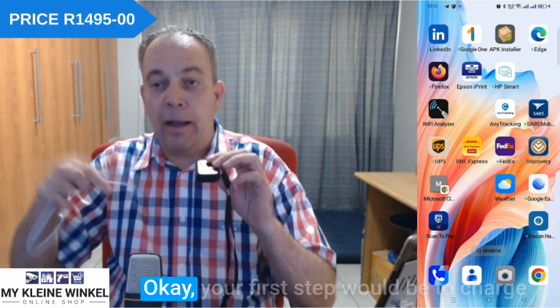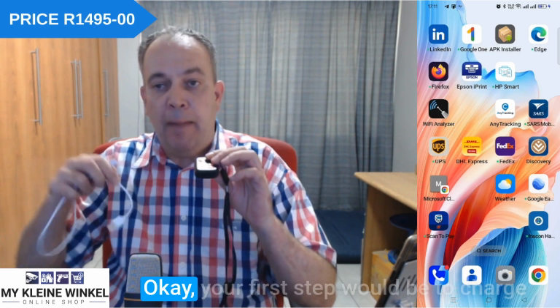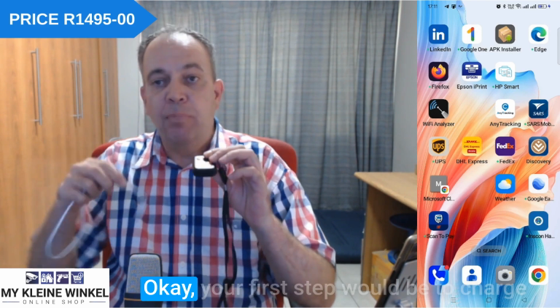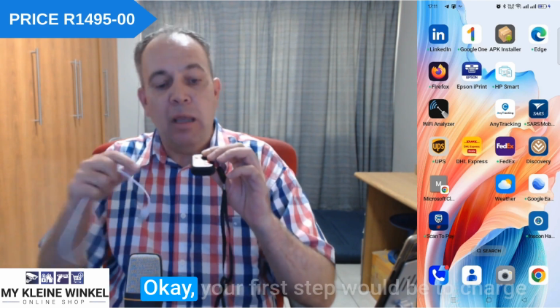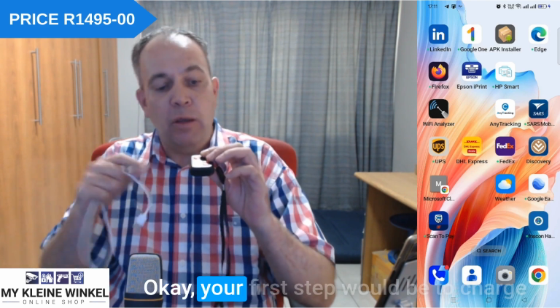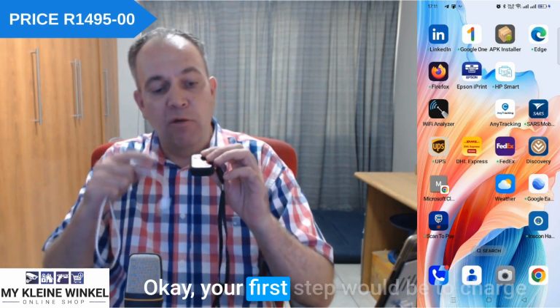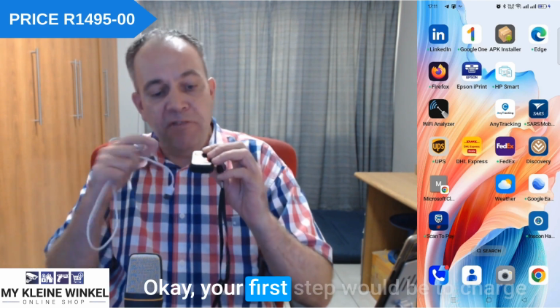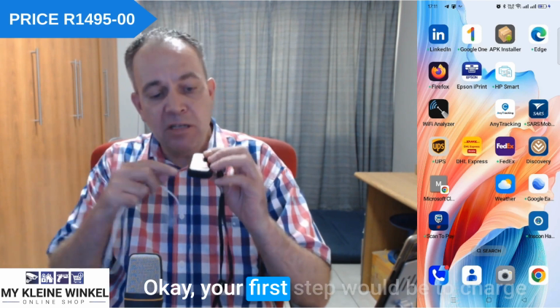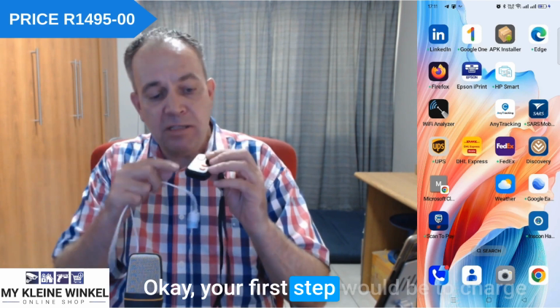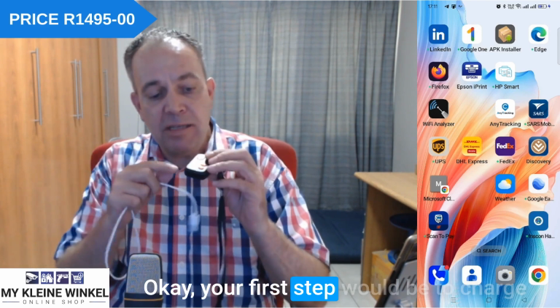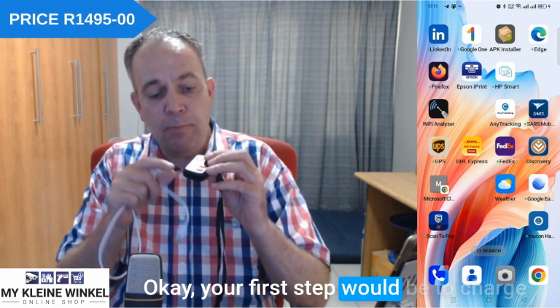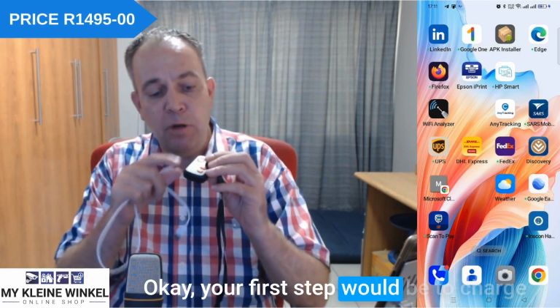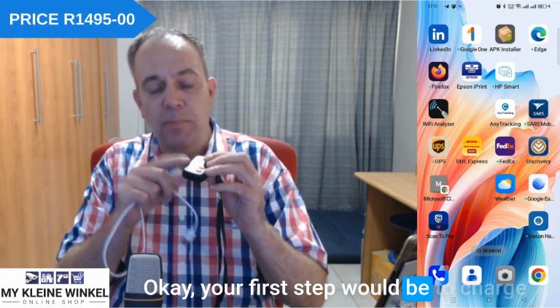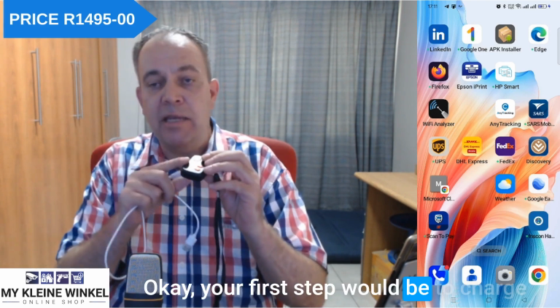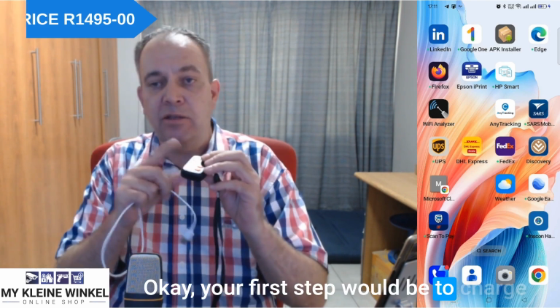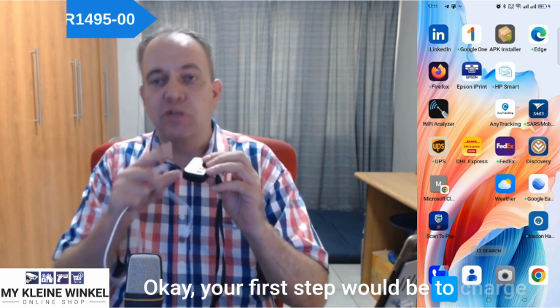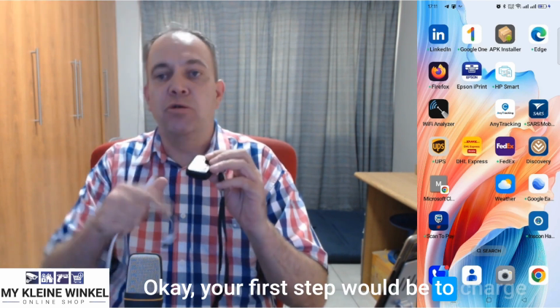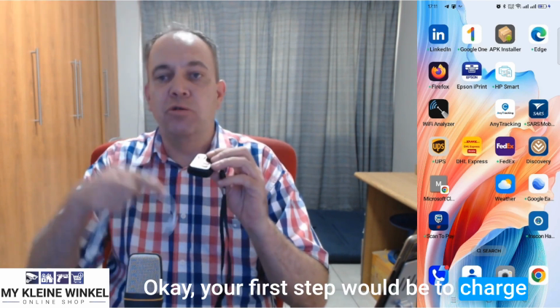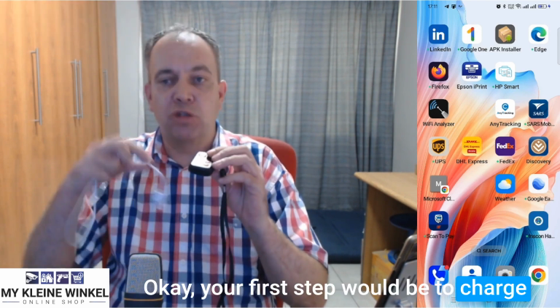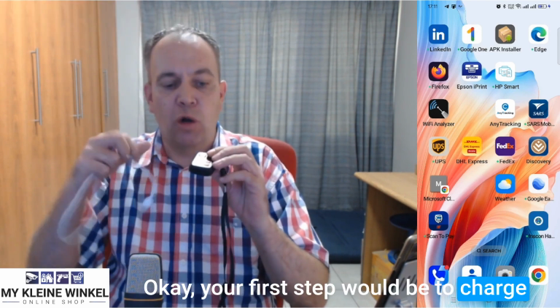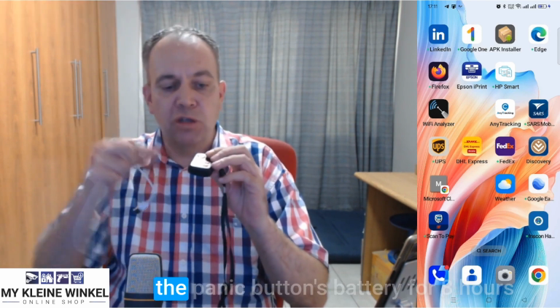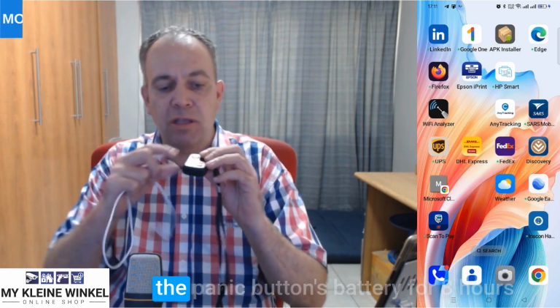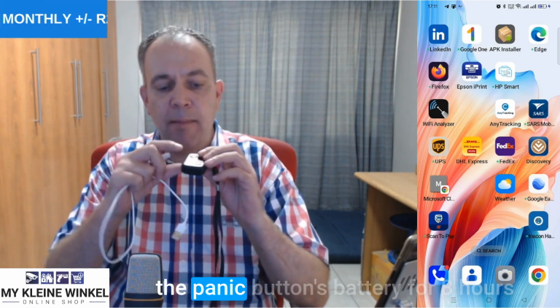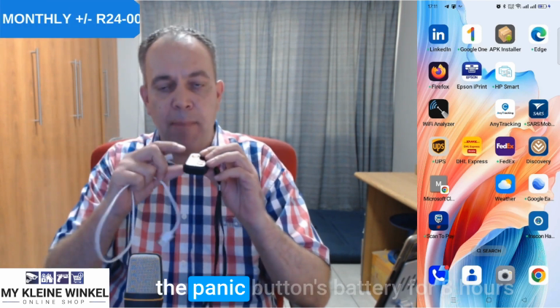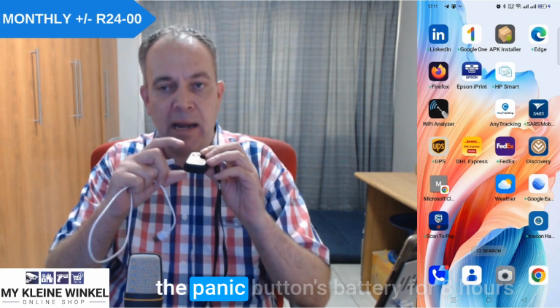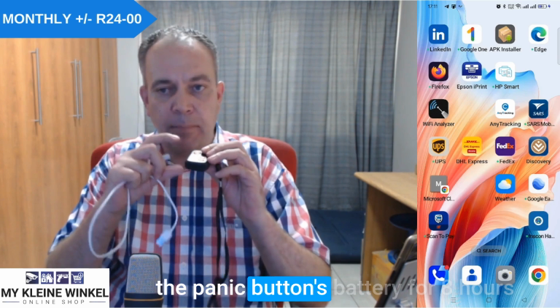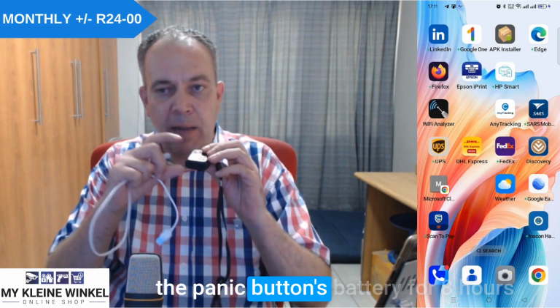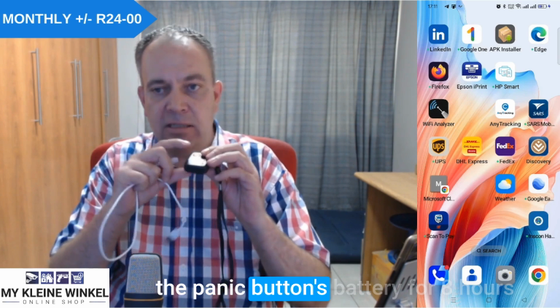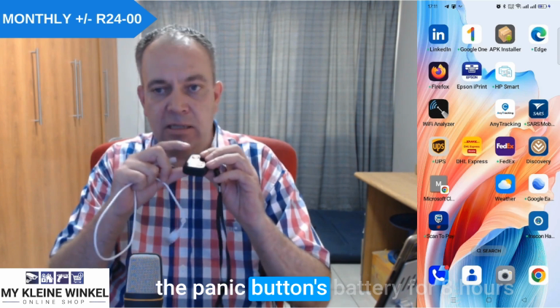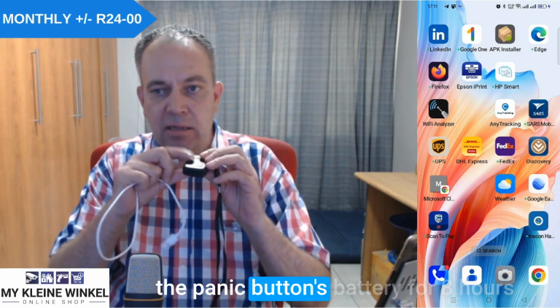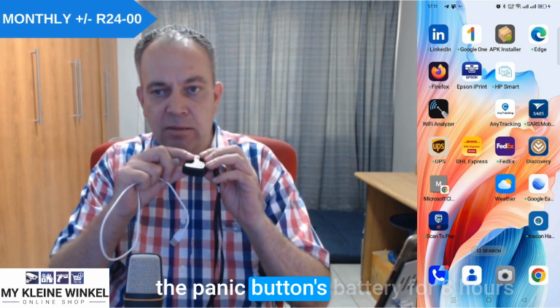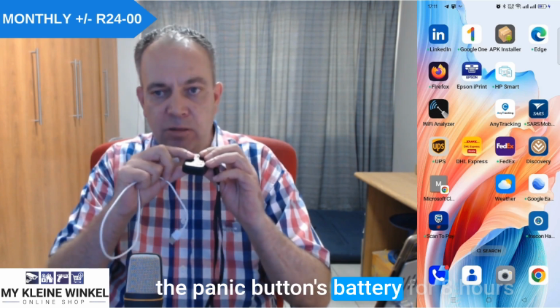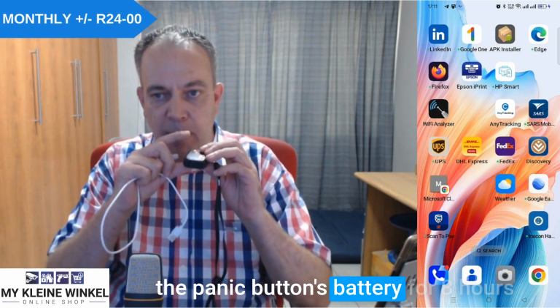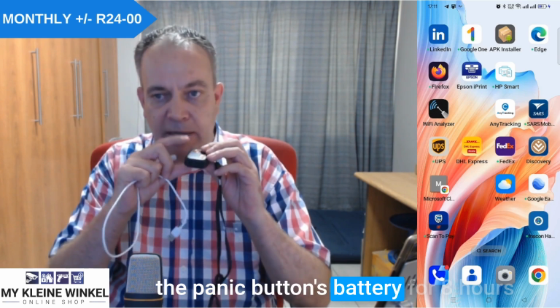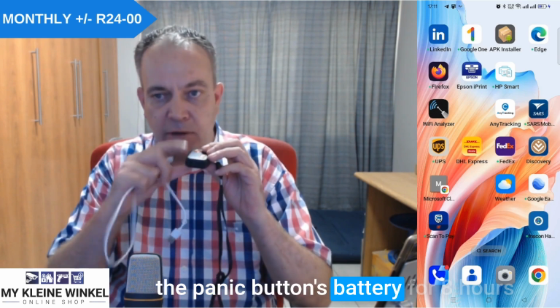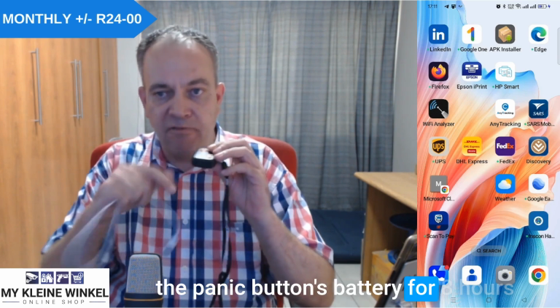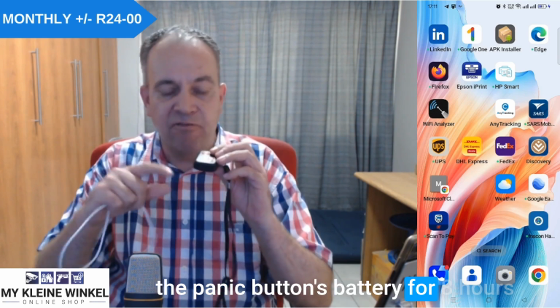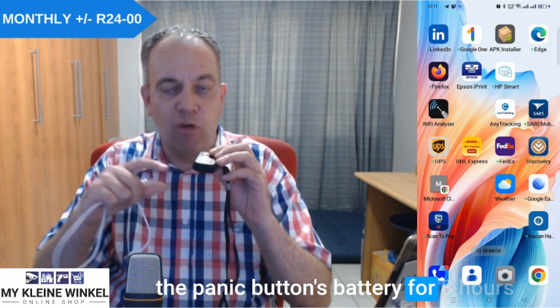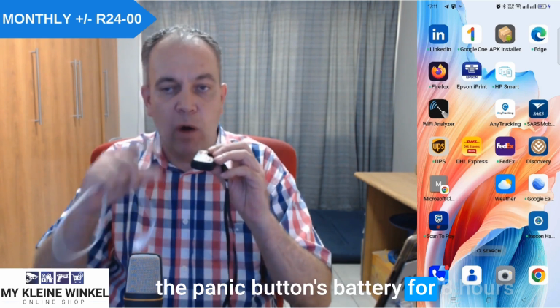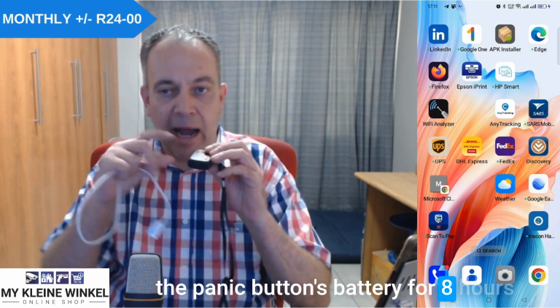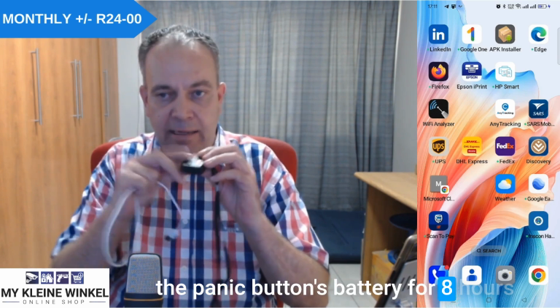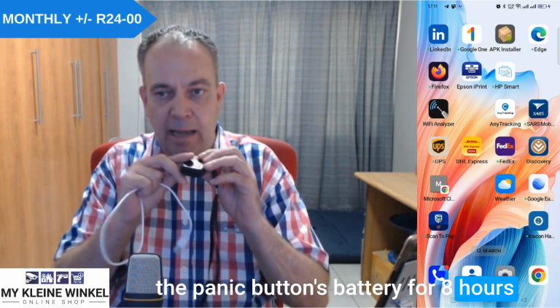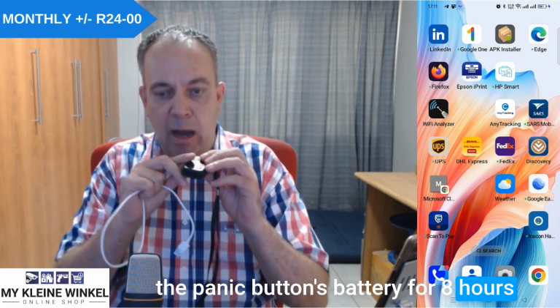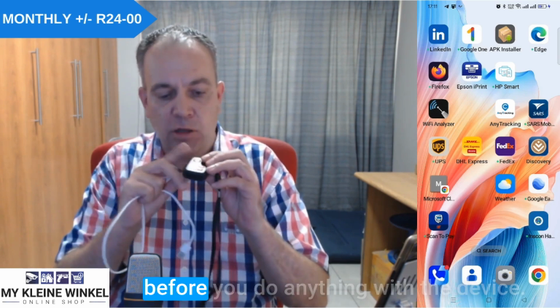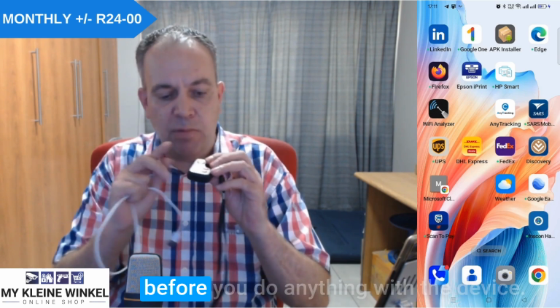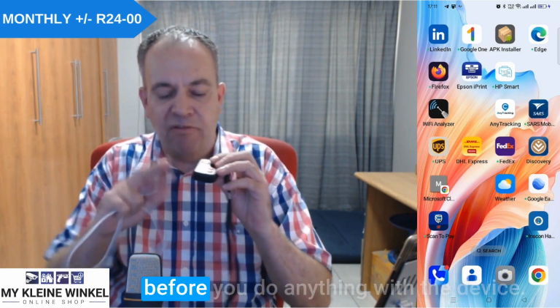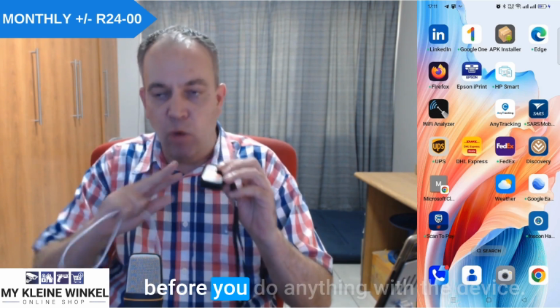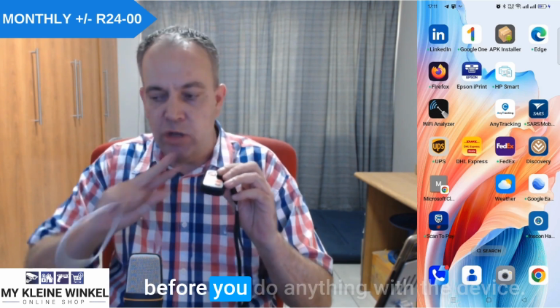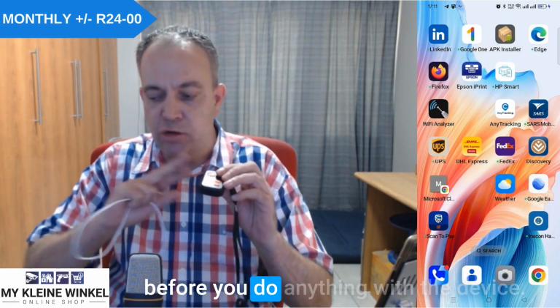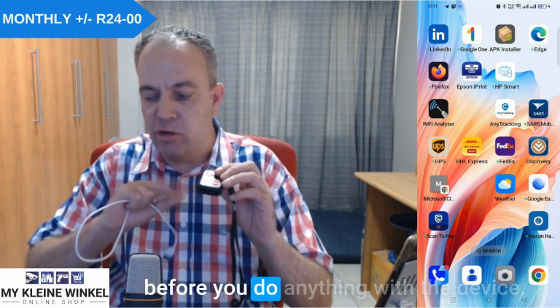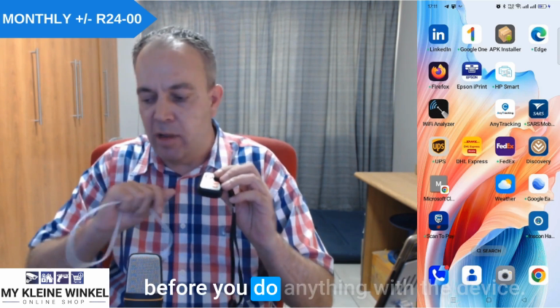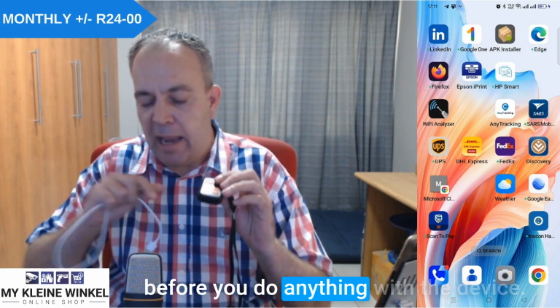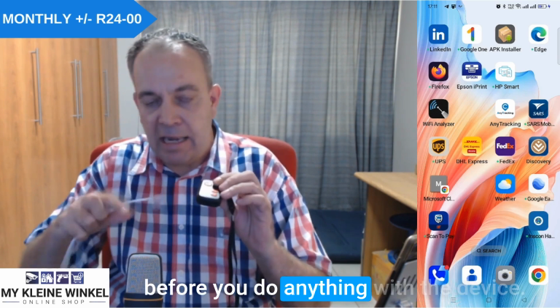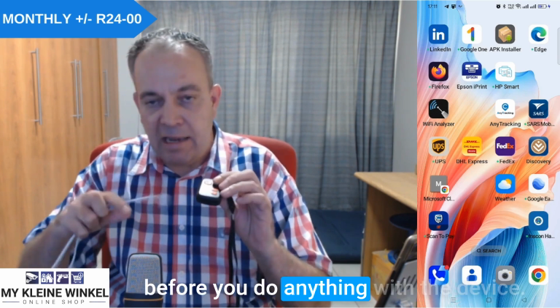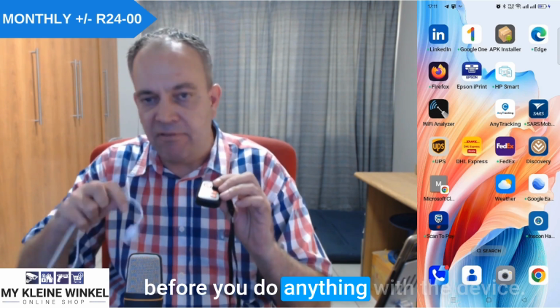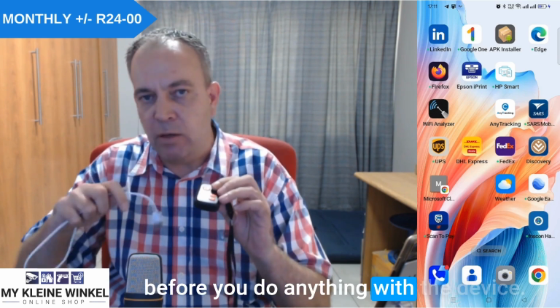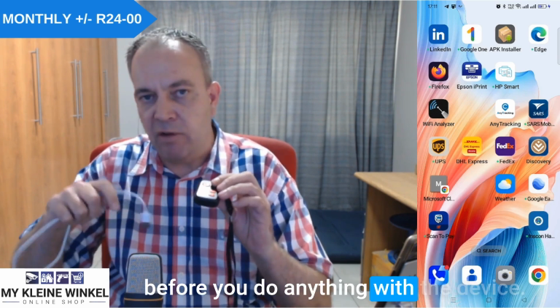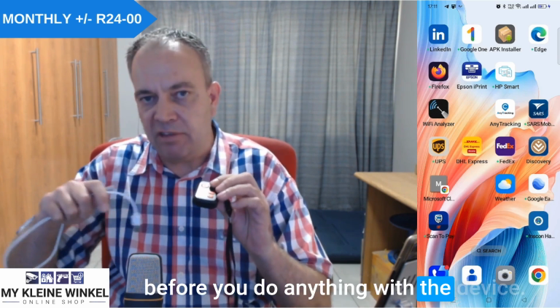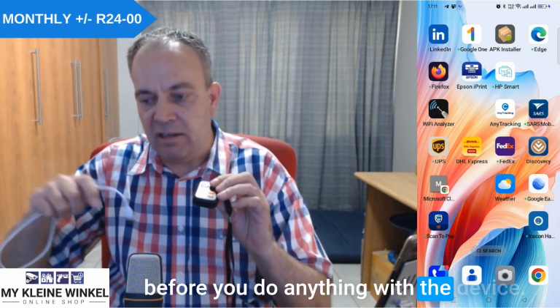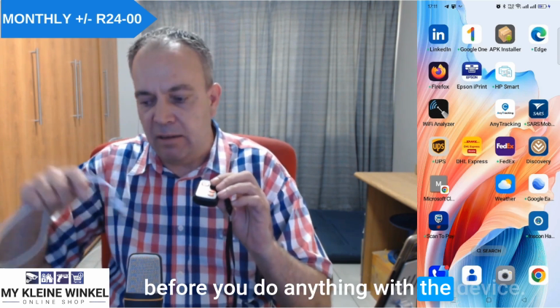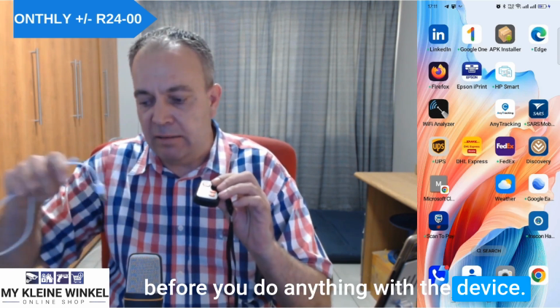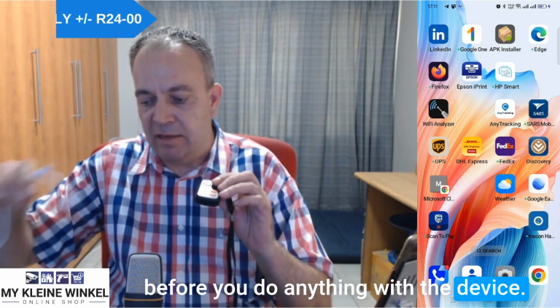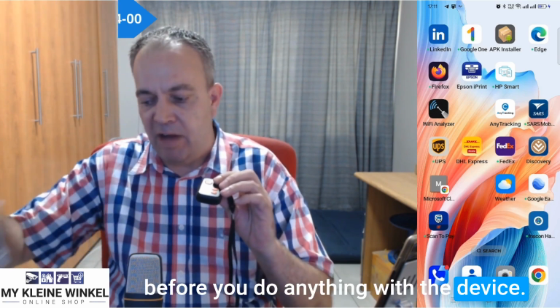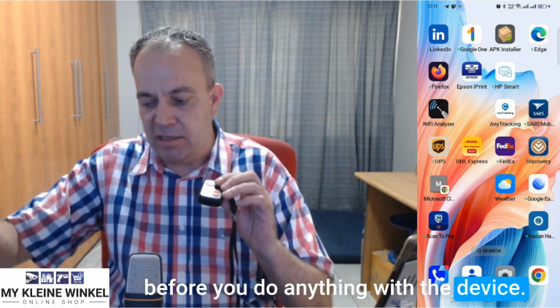Your first step would be to charge the panic button's battery for eight hours before you do anything with the device.